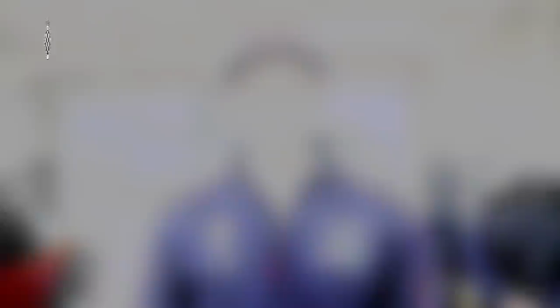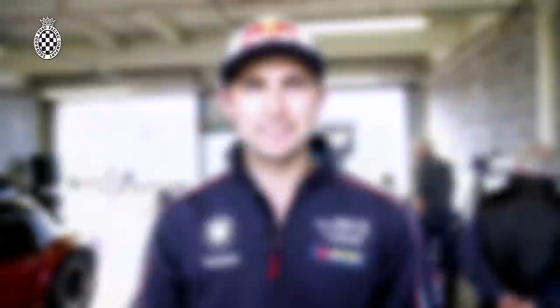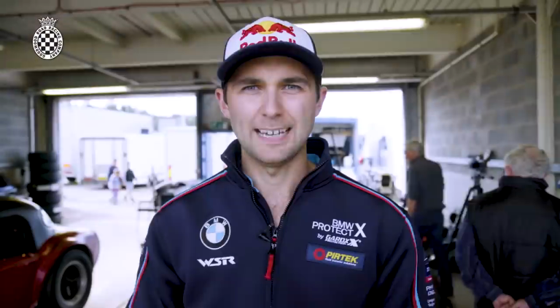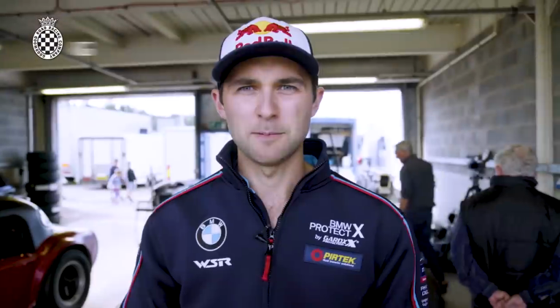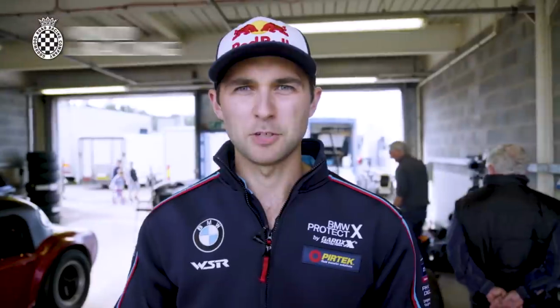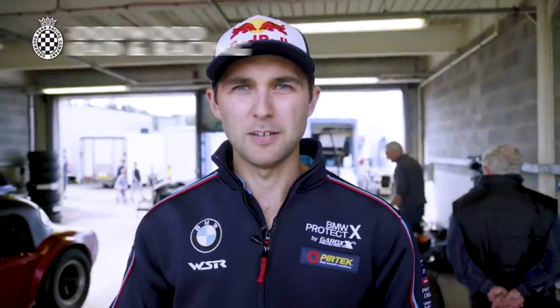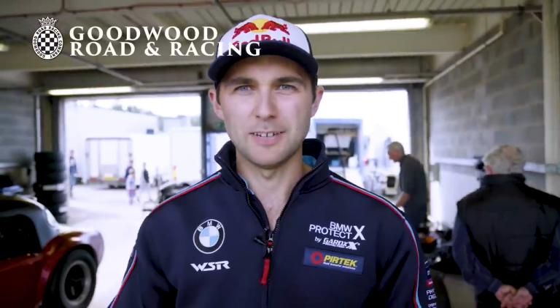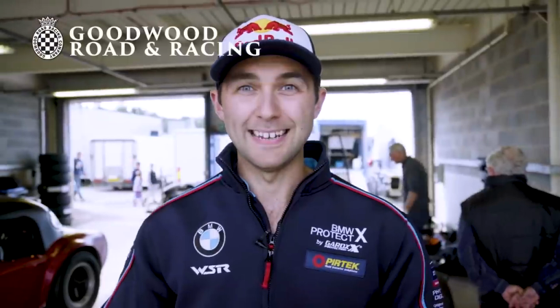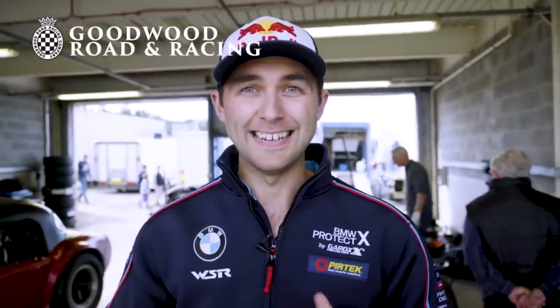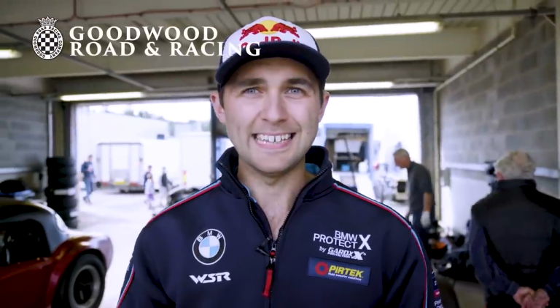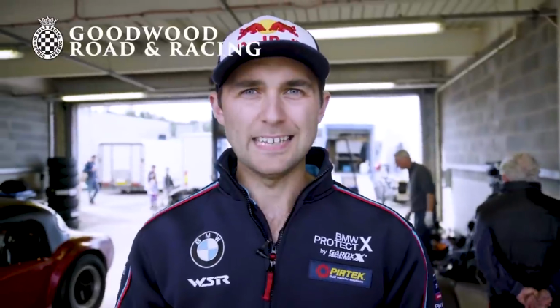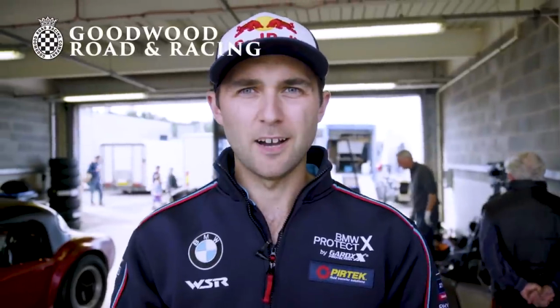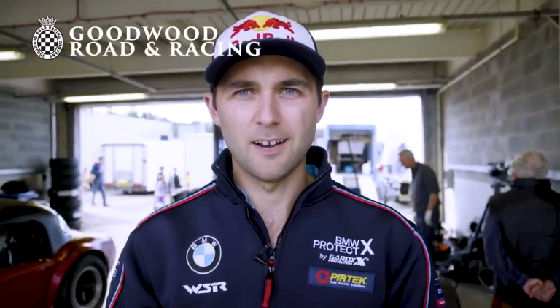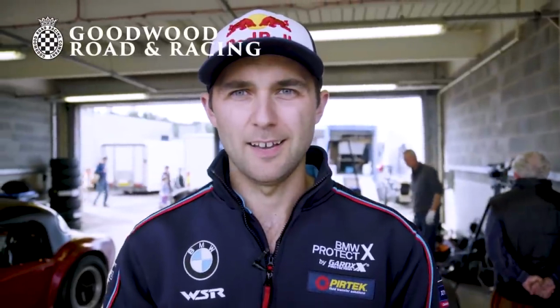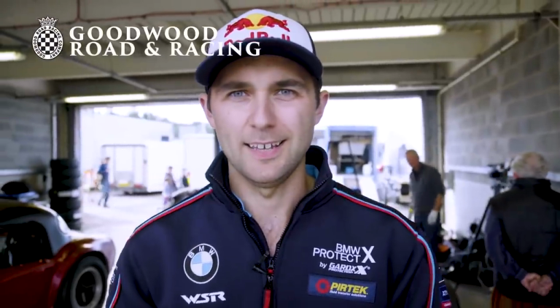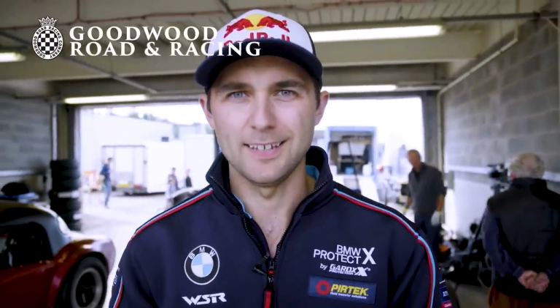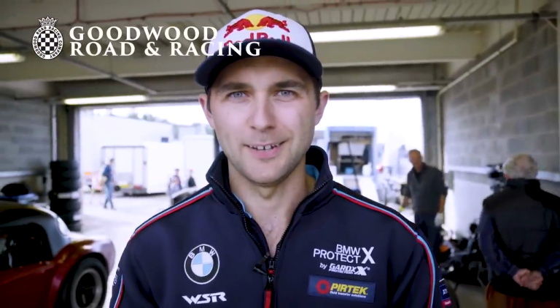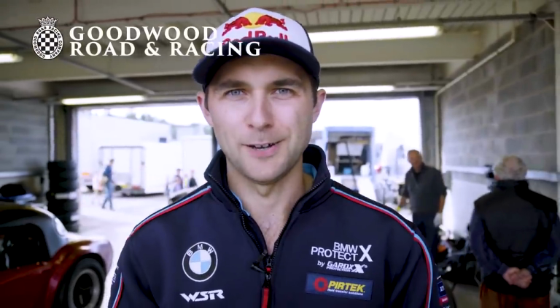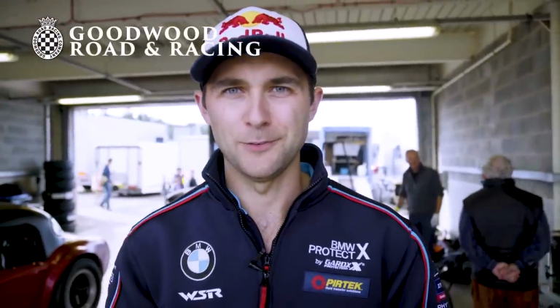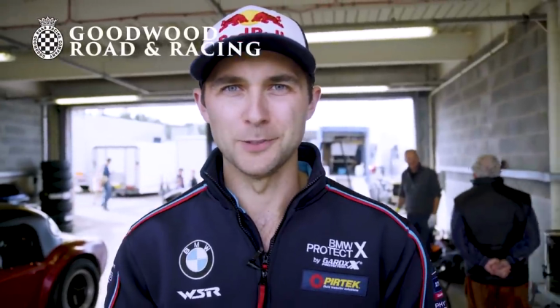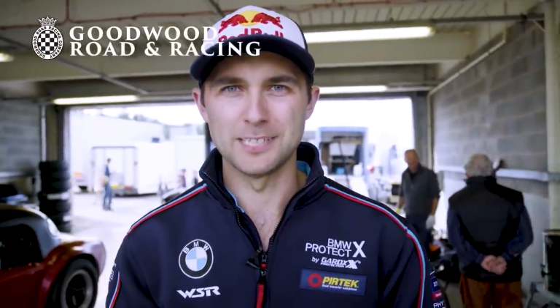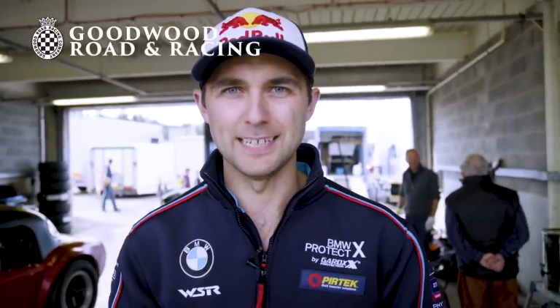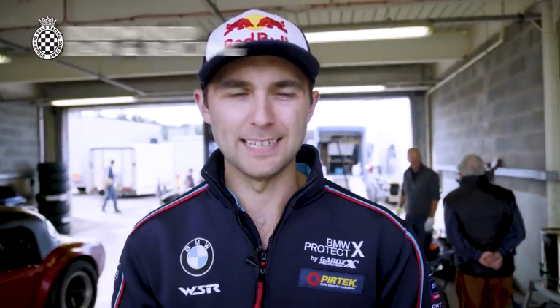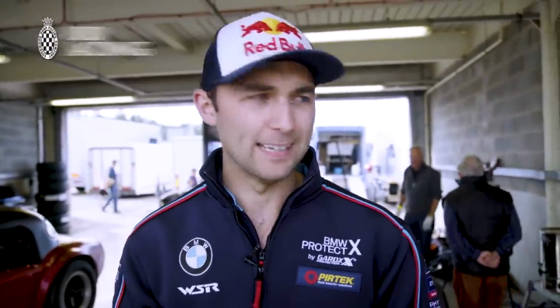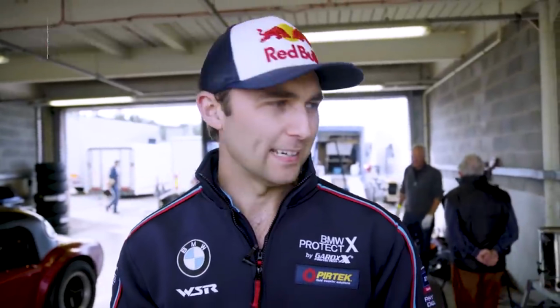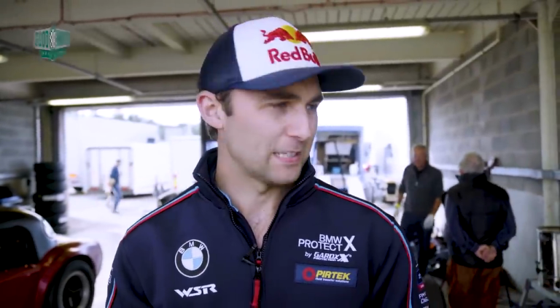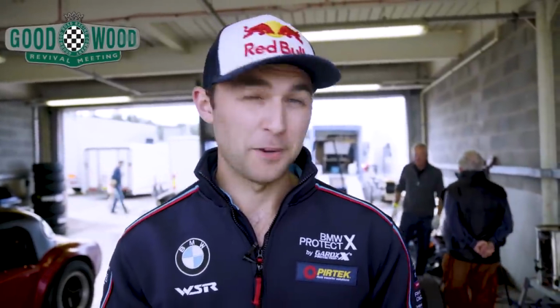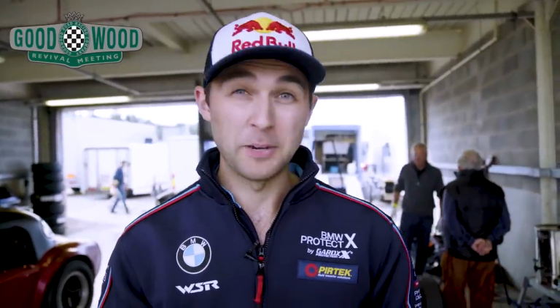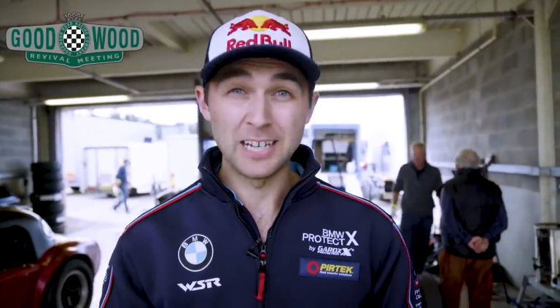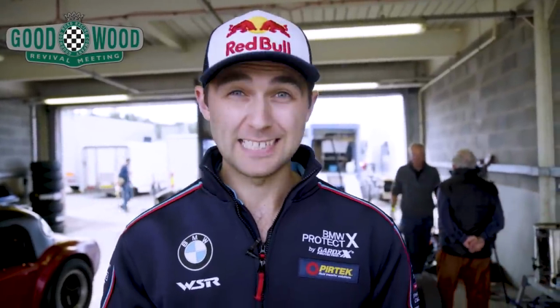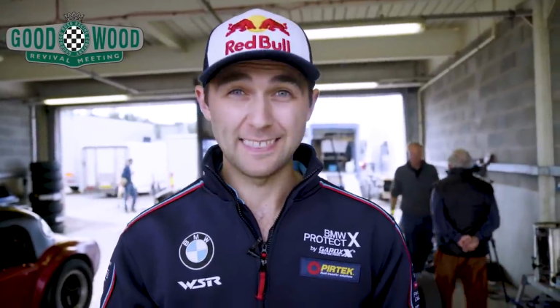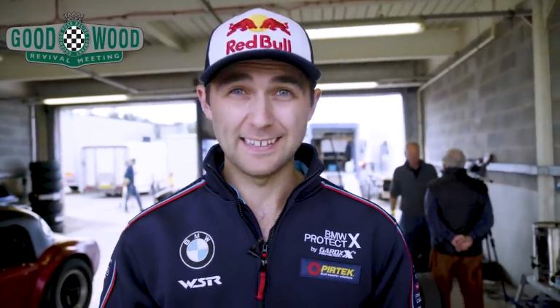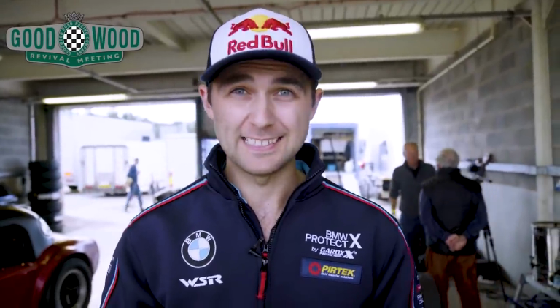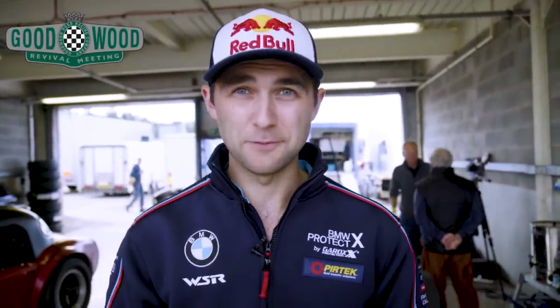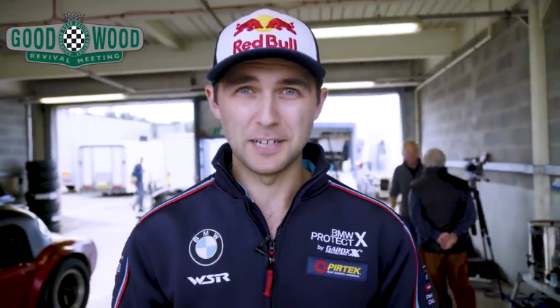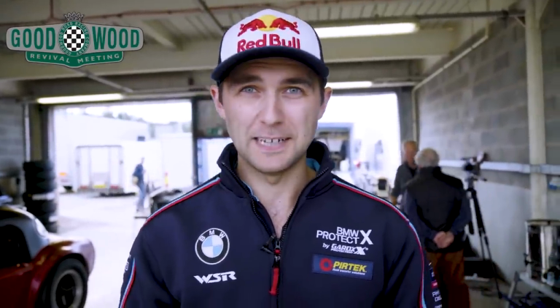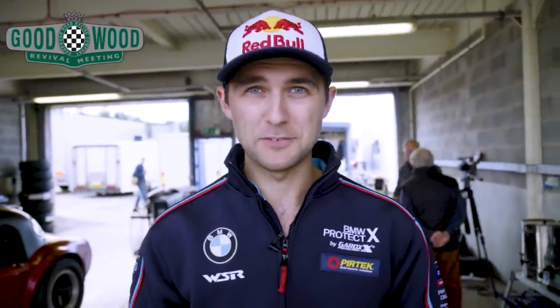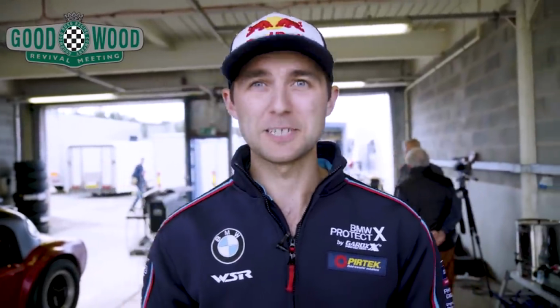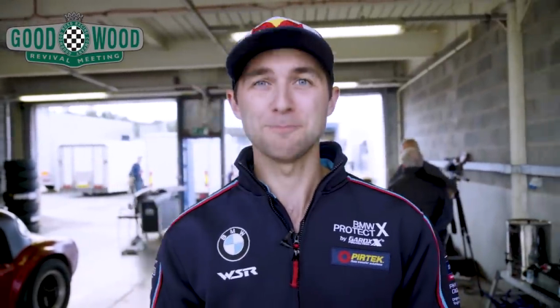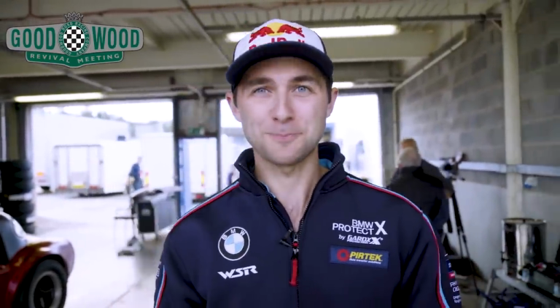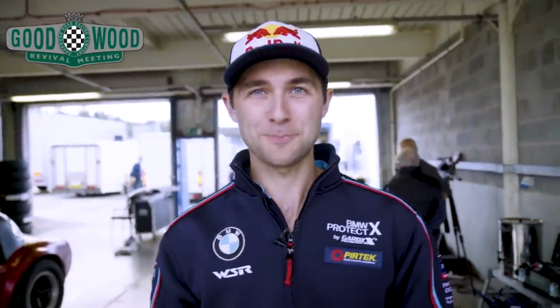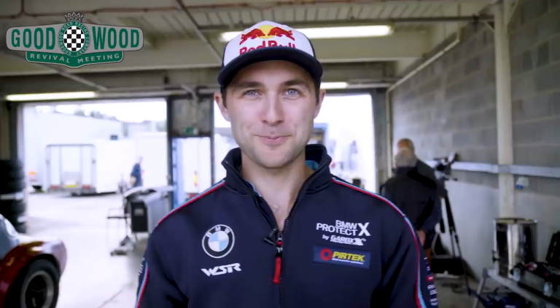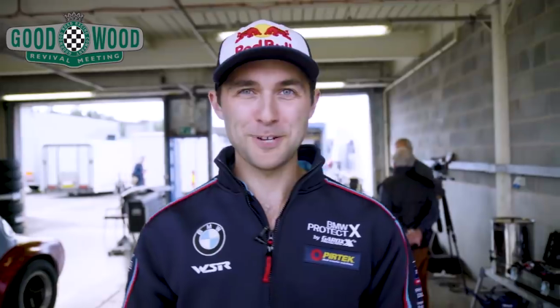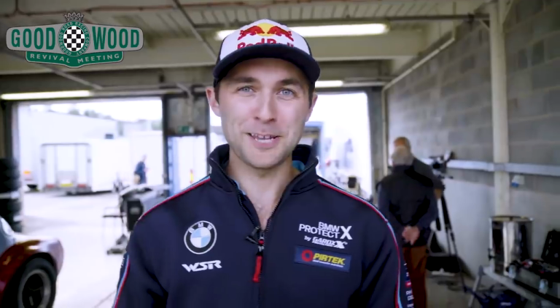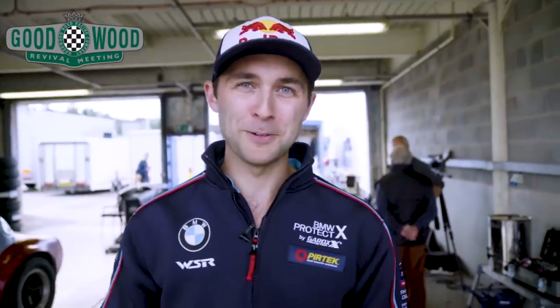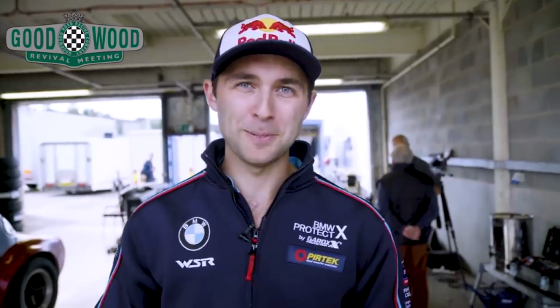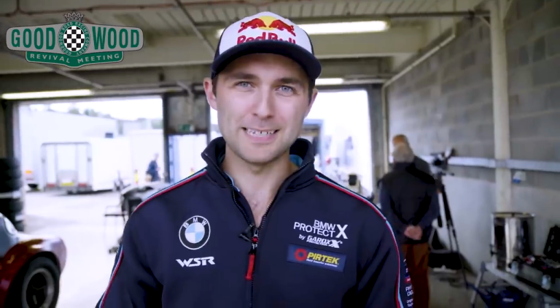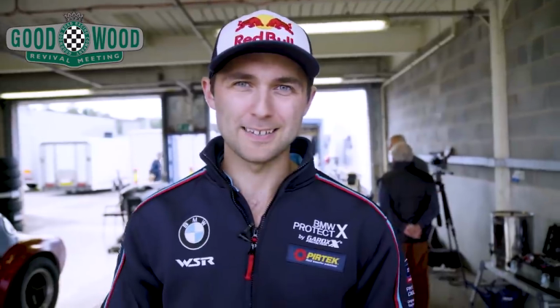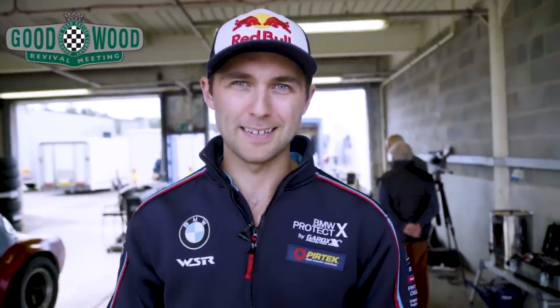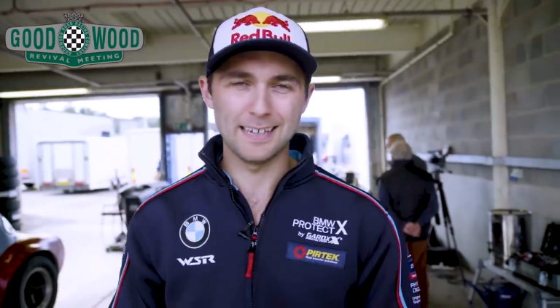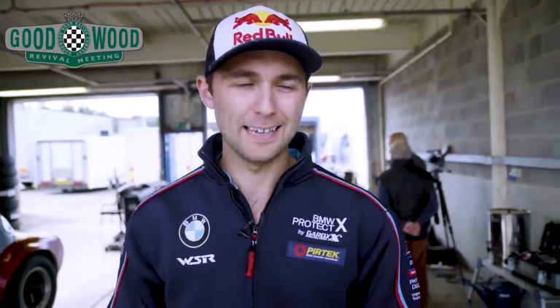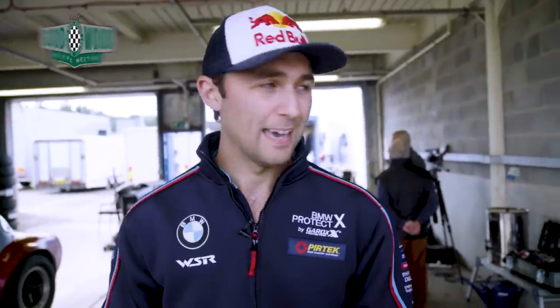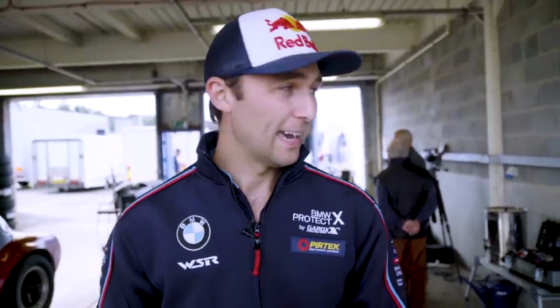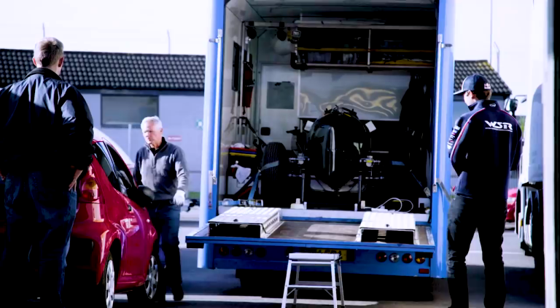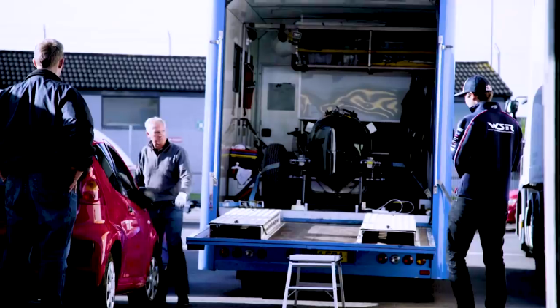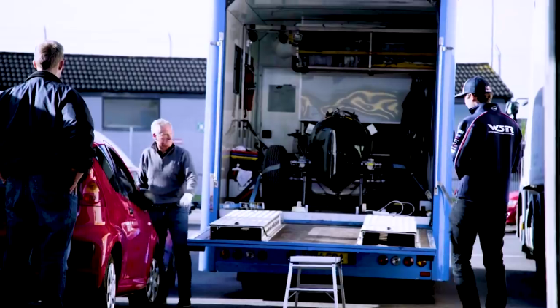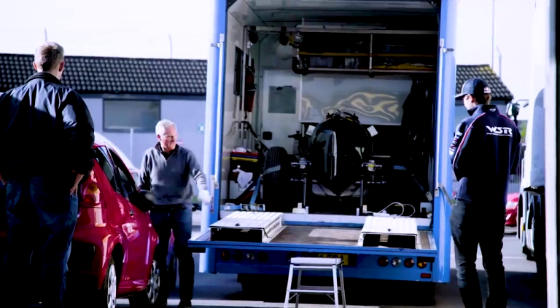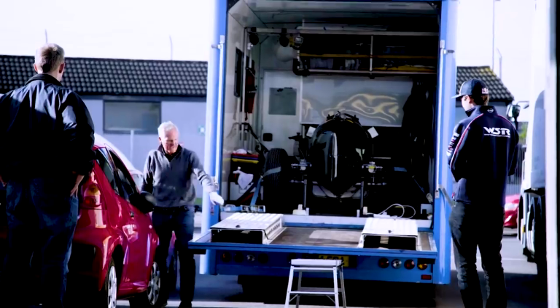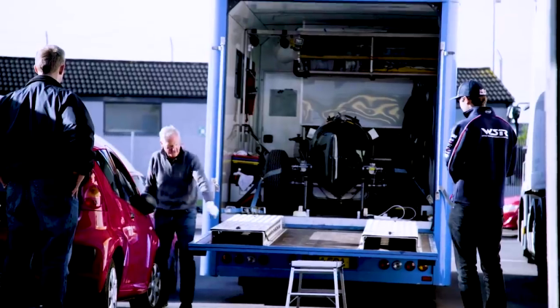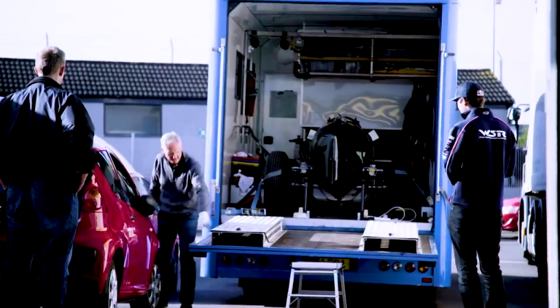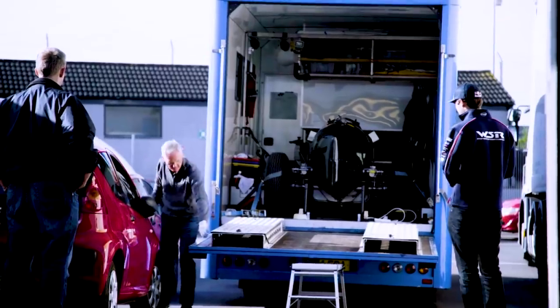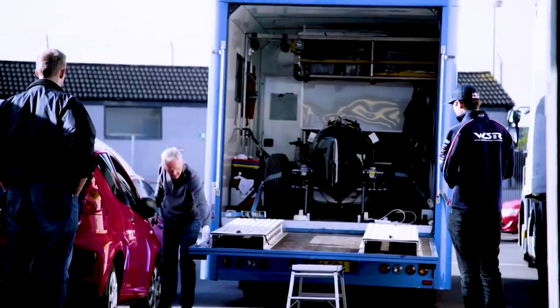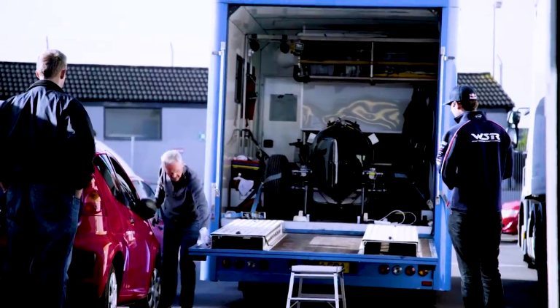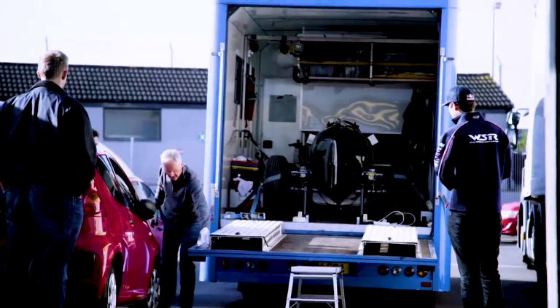Today I'm driving an ERA R4D. It's from 1935, so a pretty old piece of kit. It looks an absolute brute.